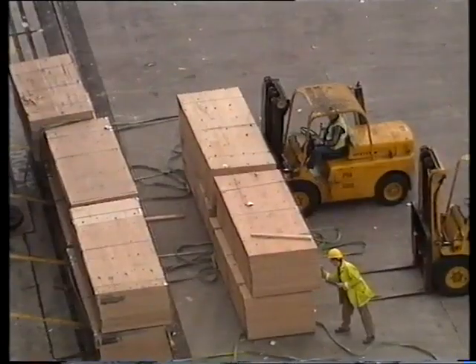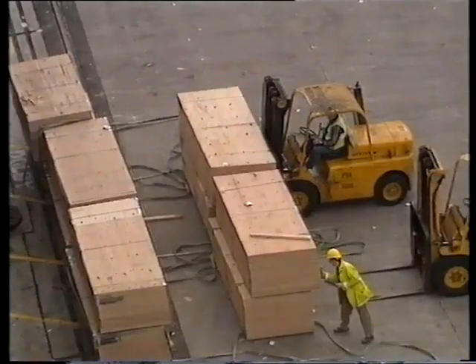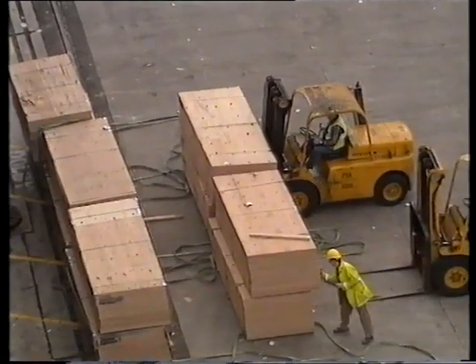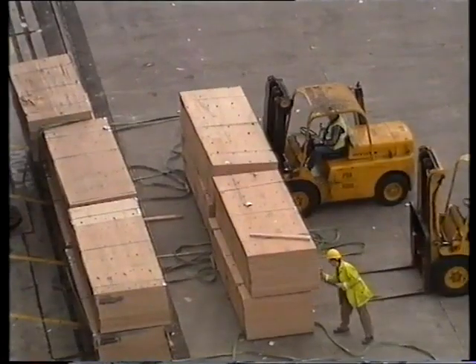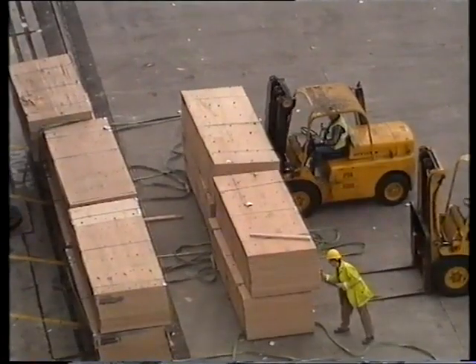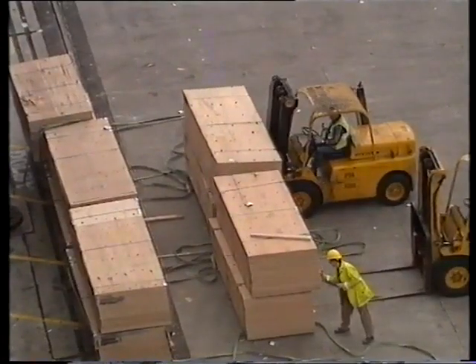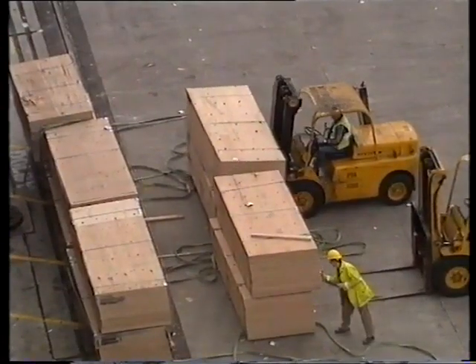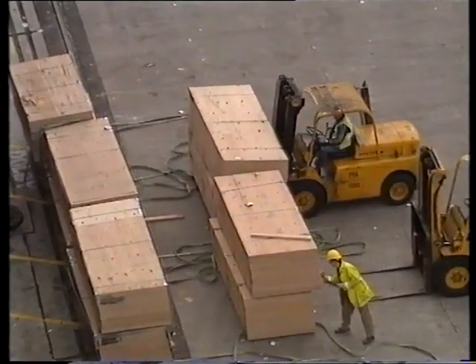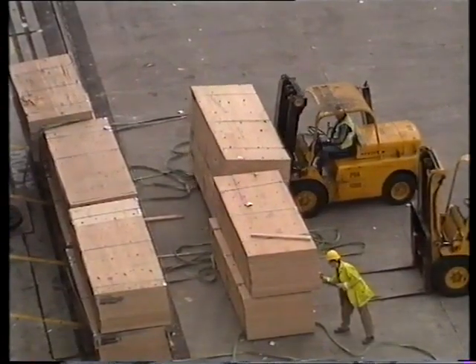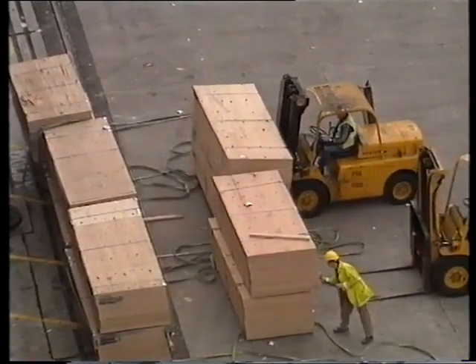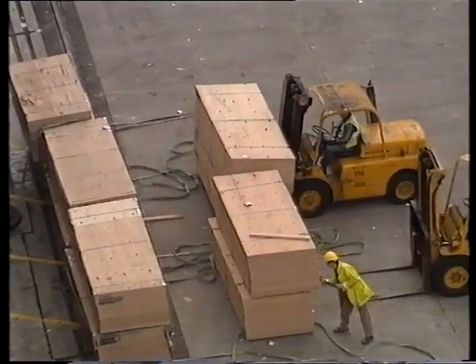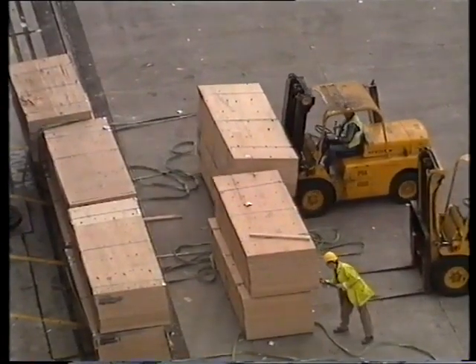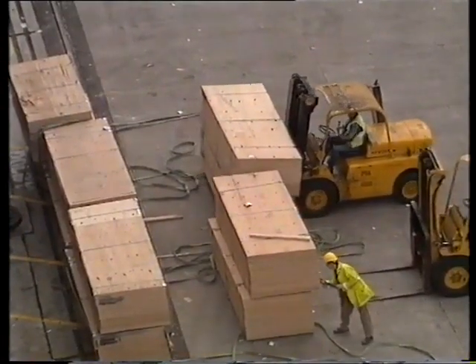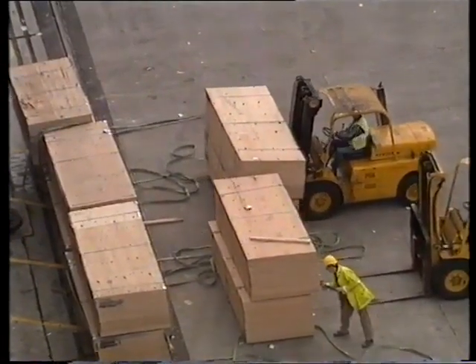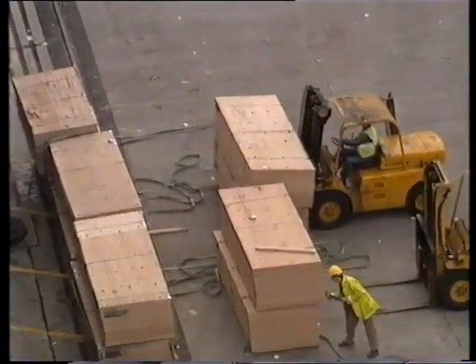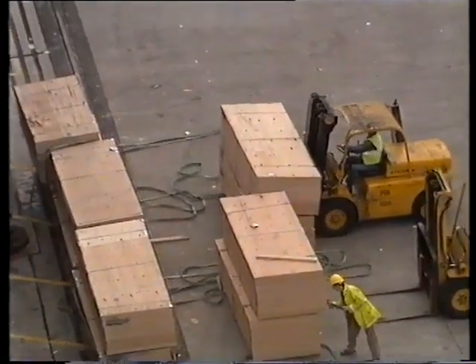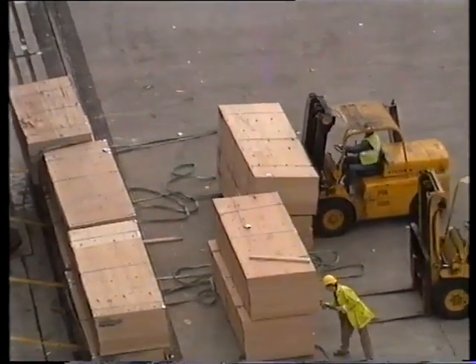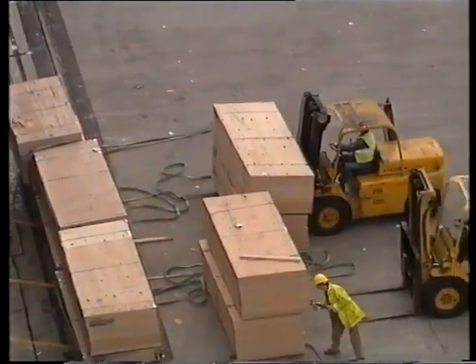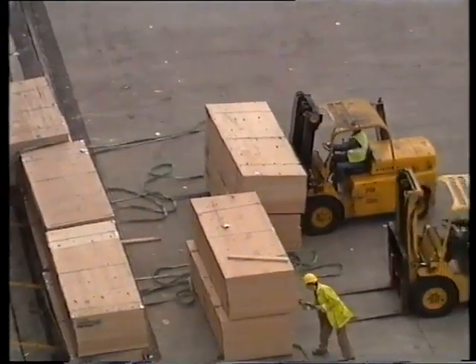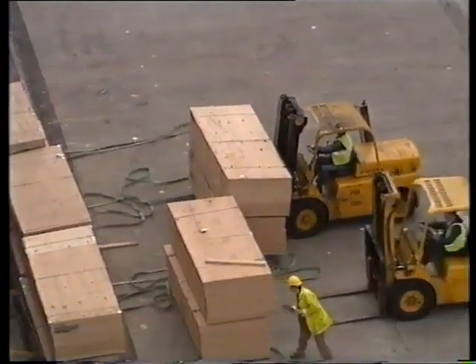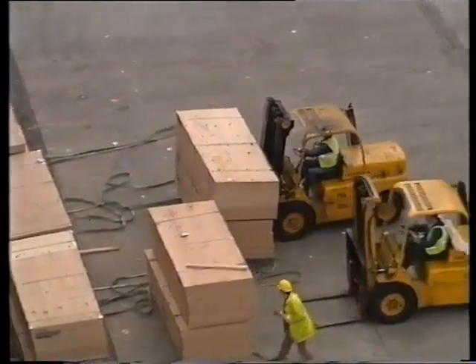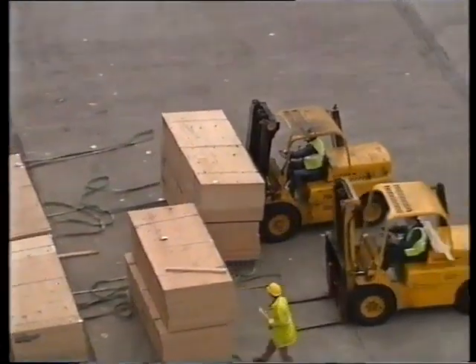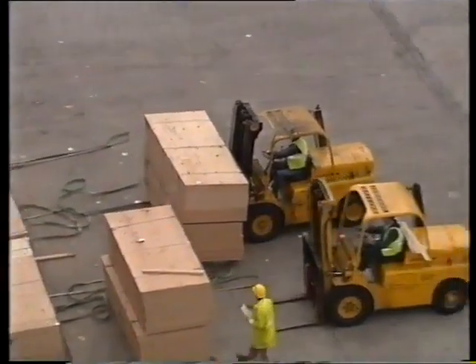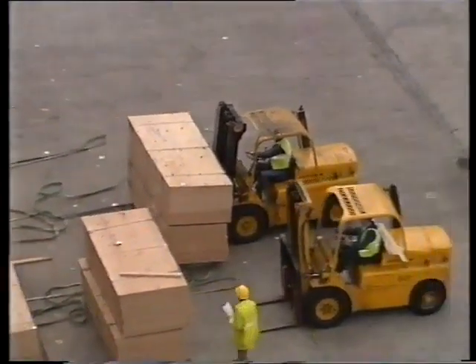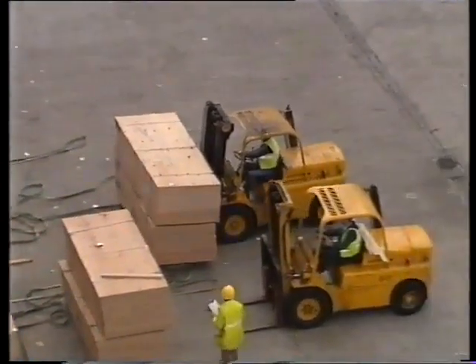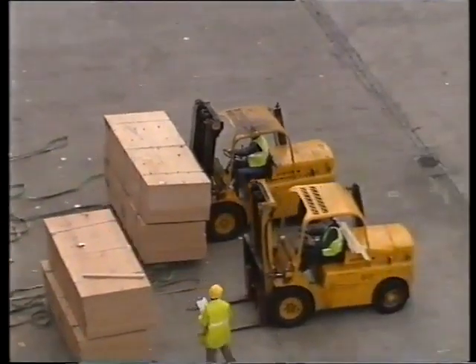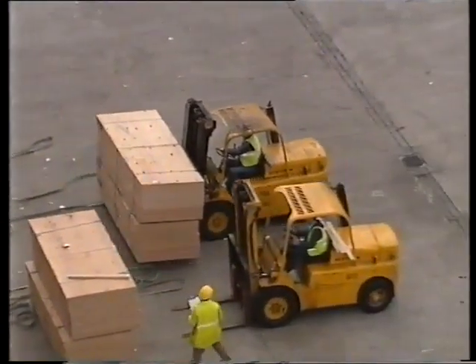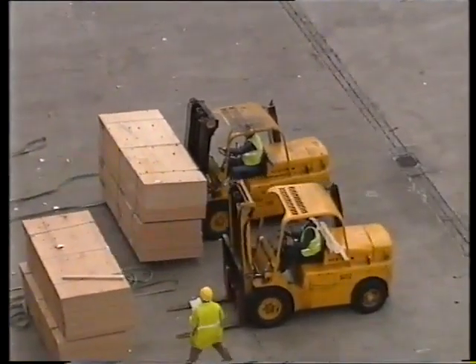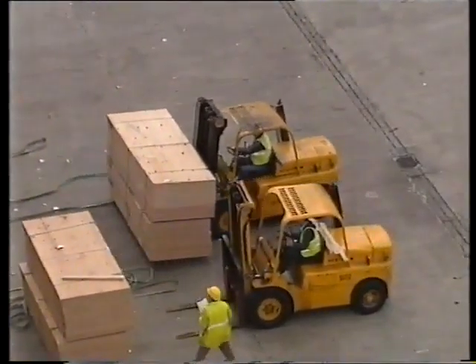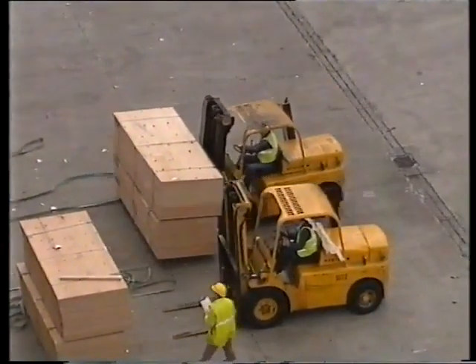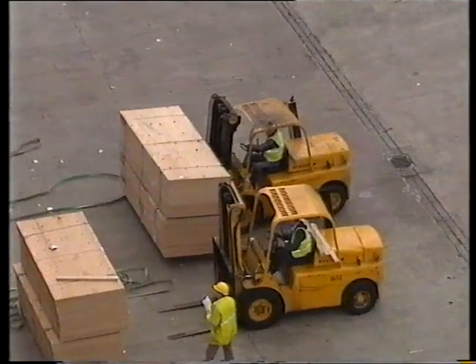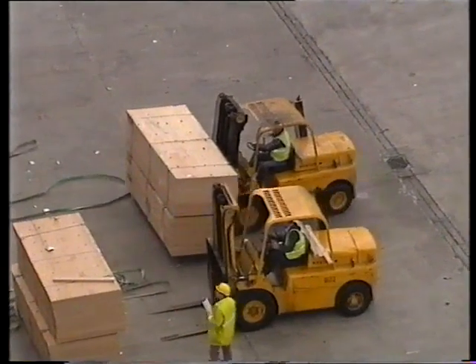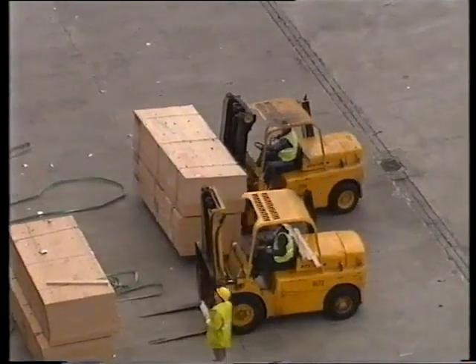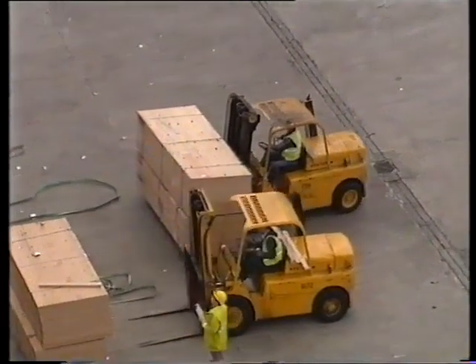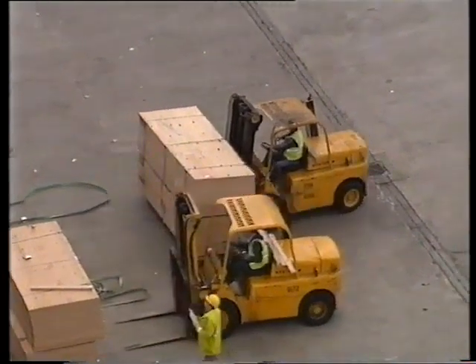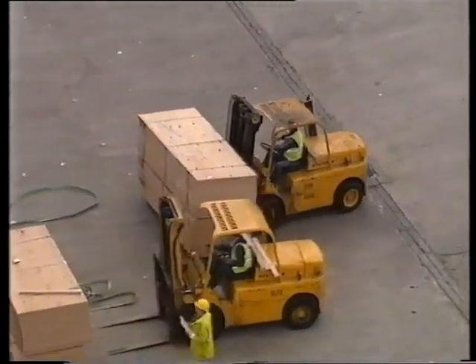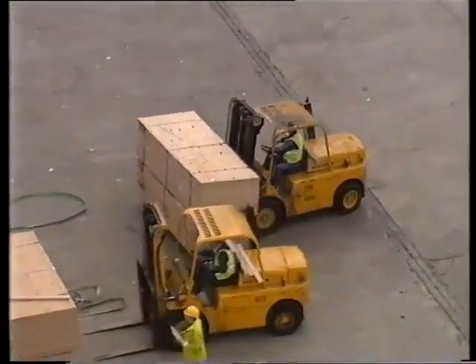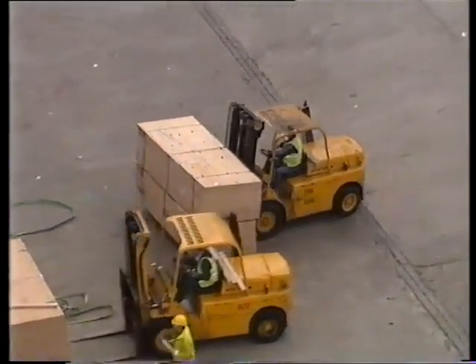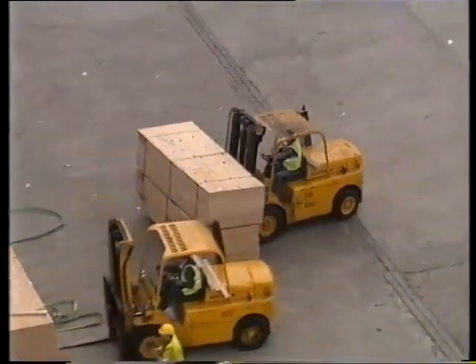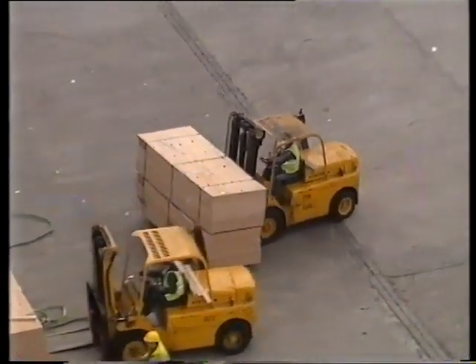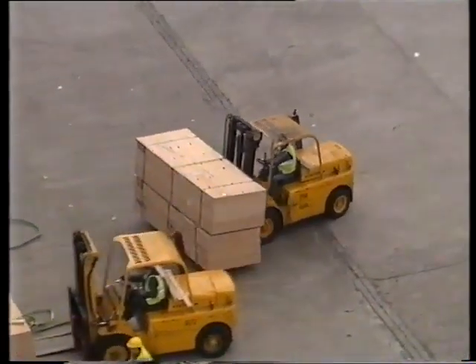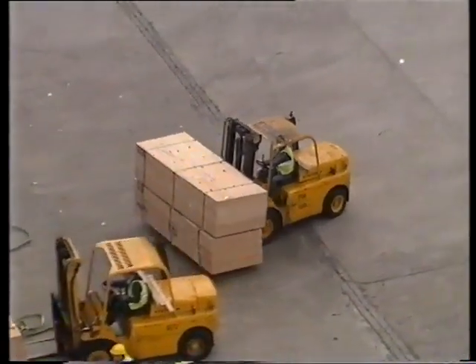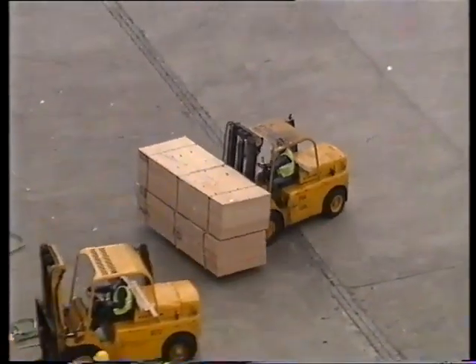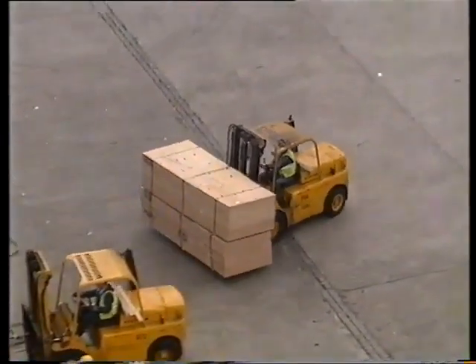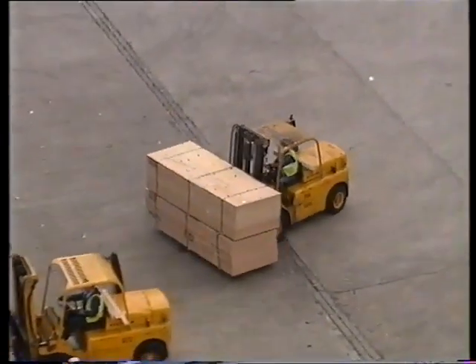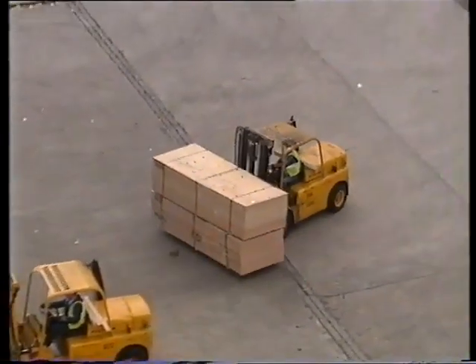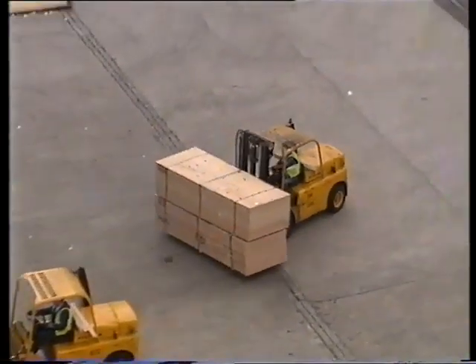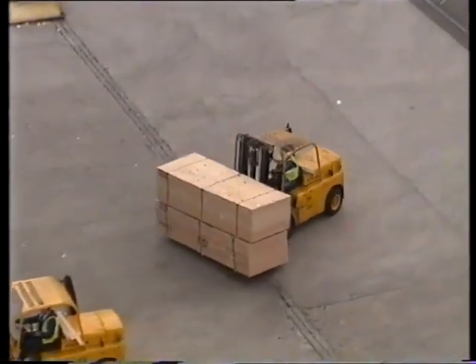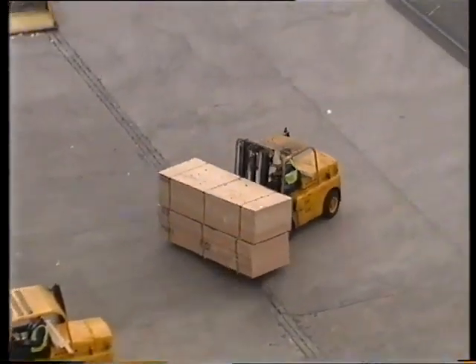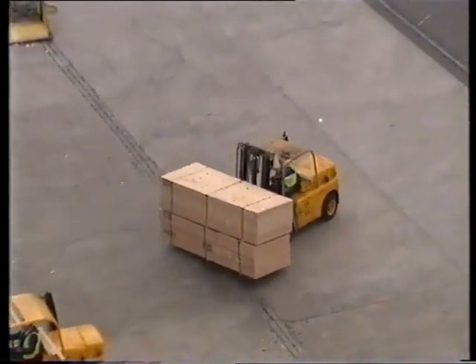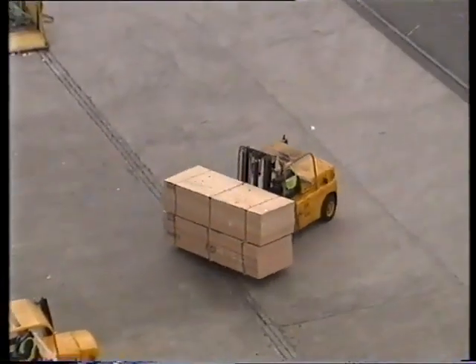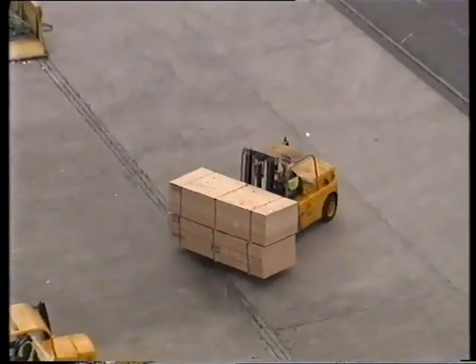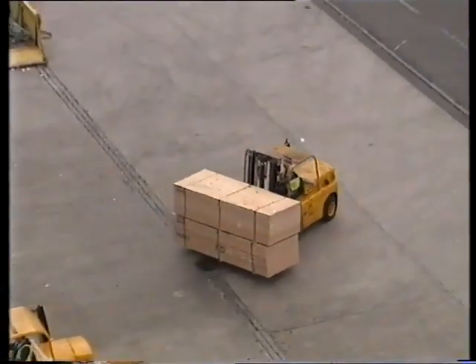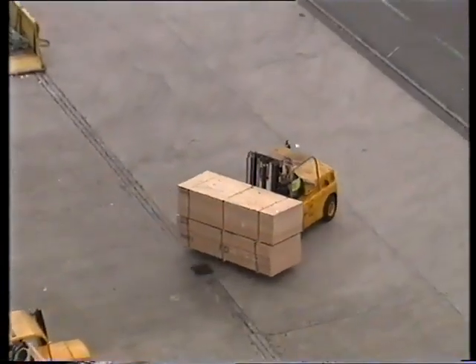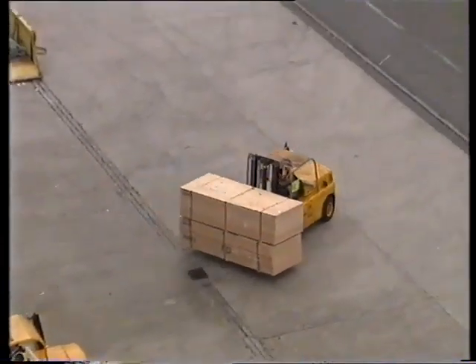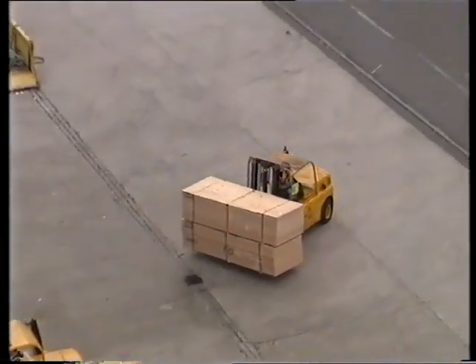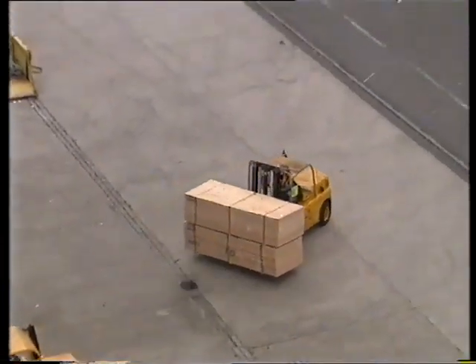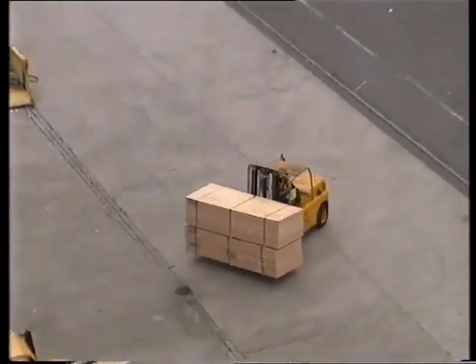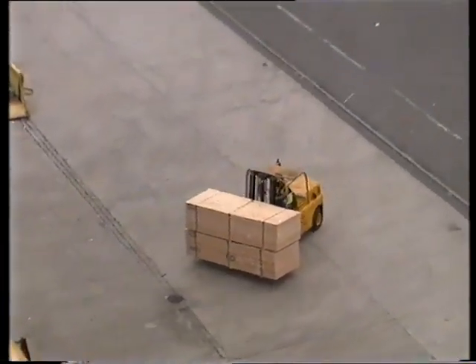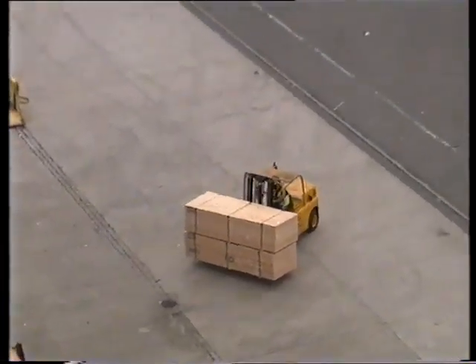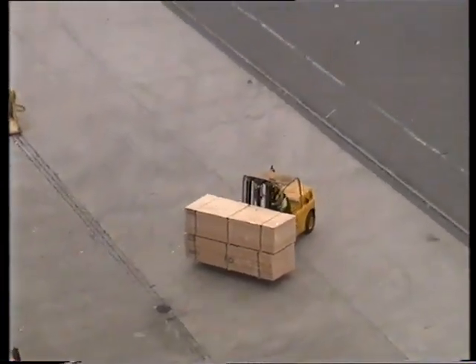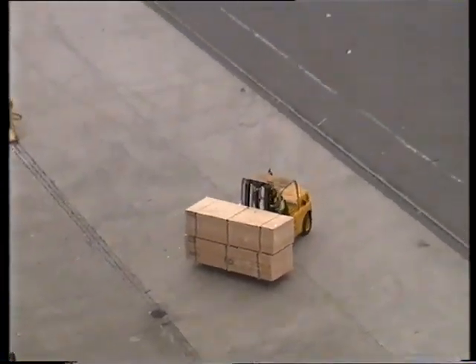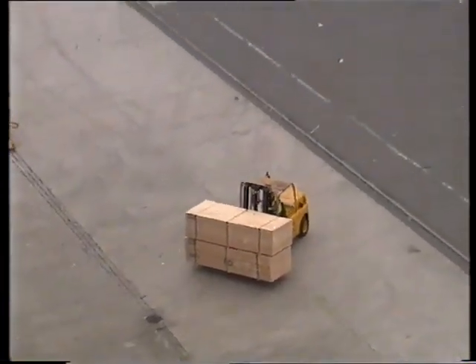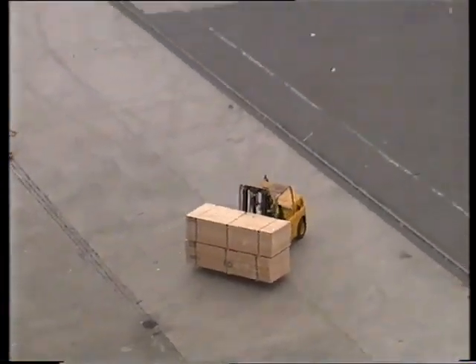This cargo is wood too. It's softwood. Some of this wood will be used for making furniture.